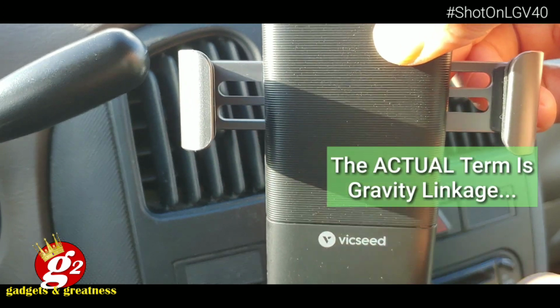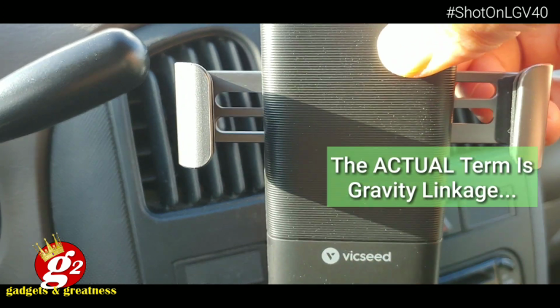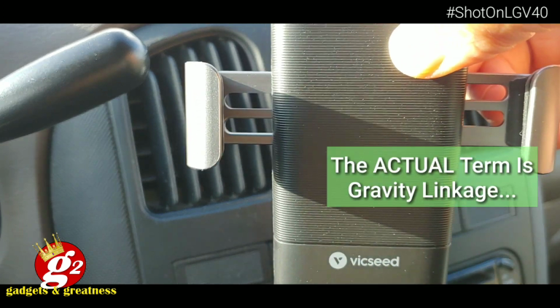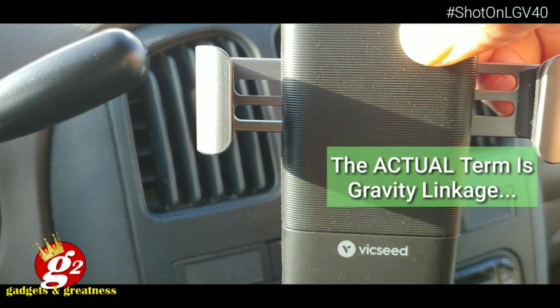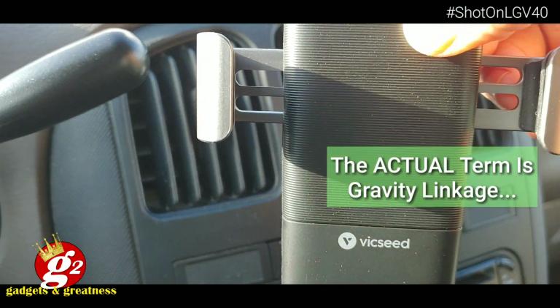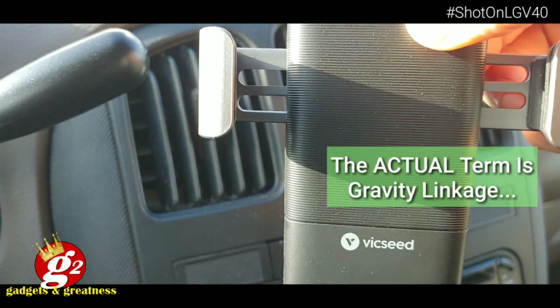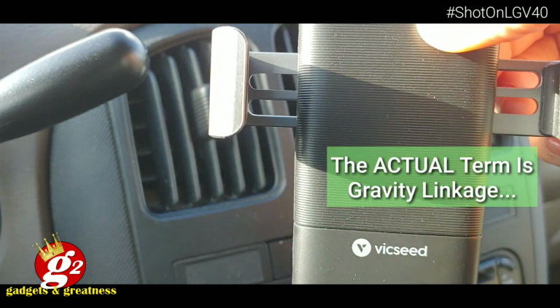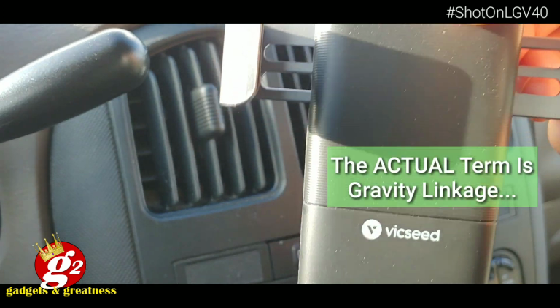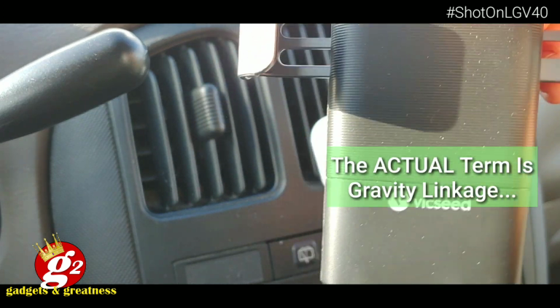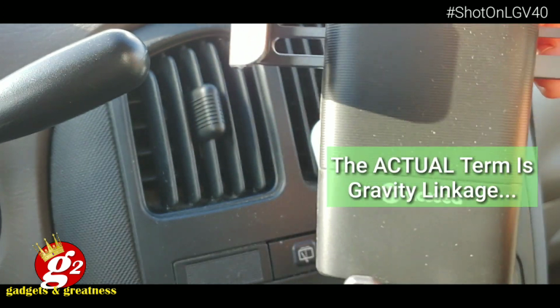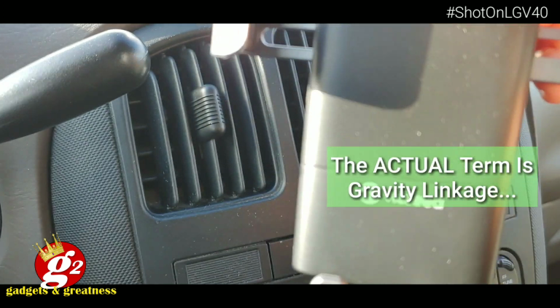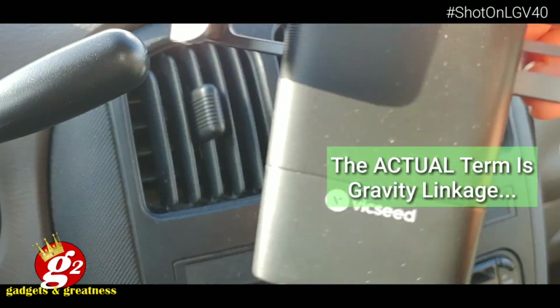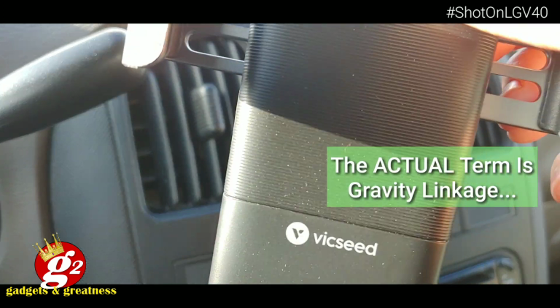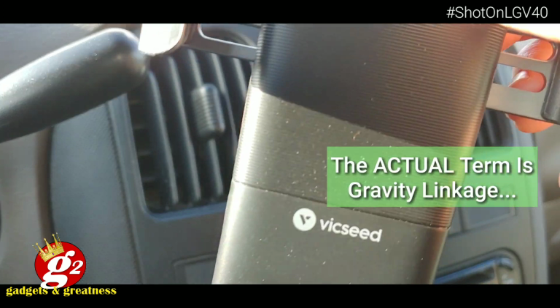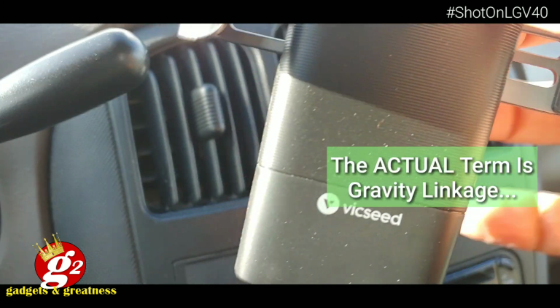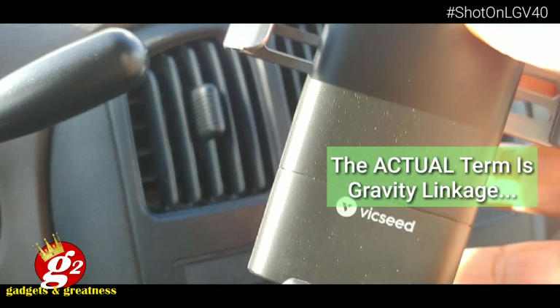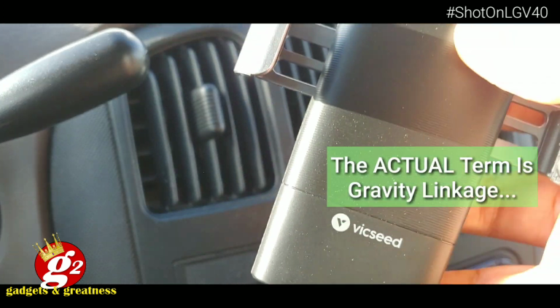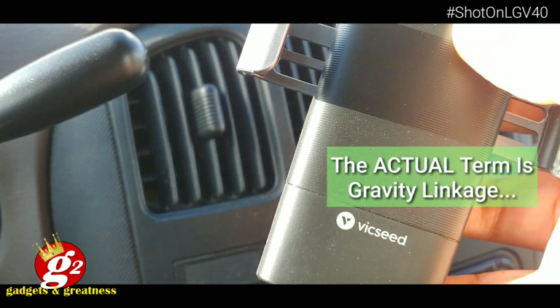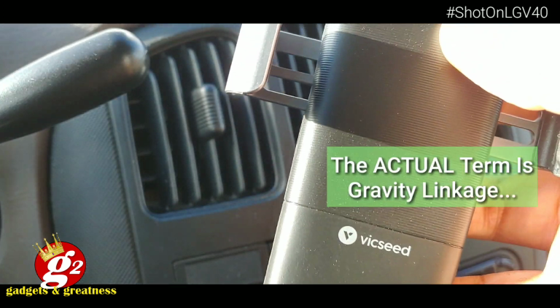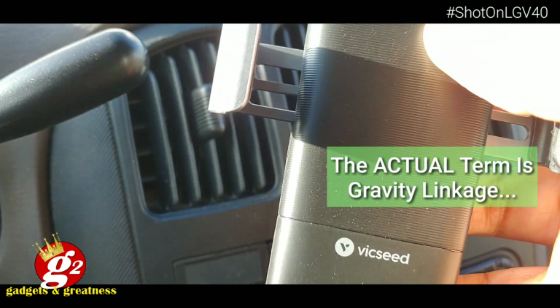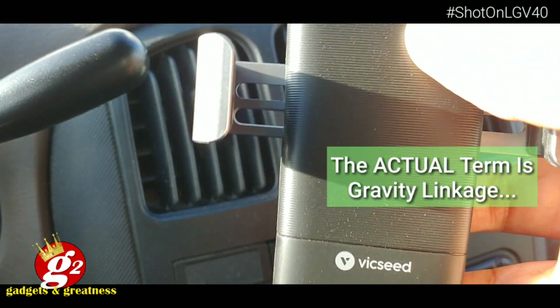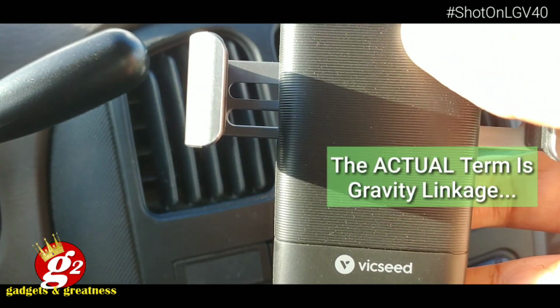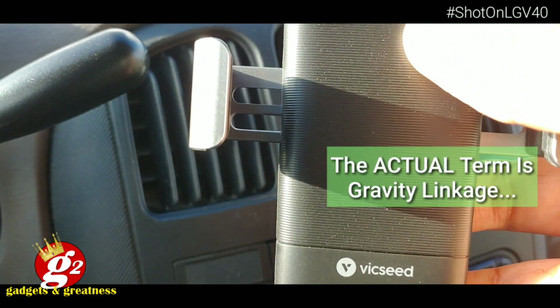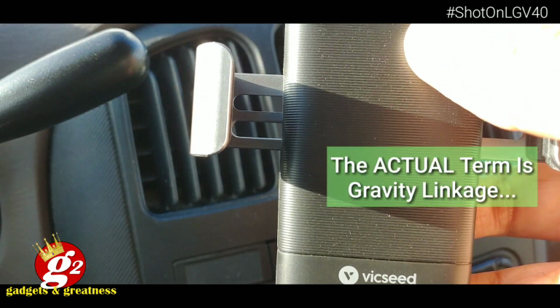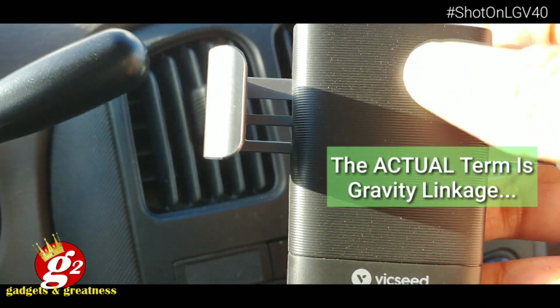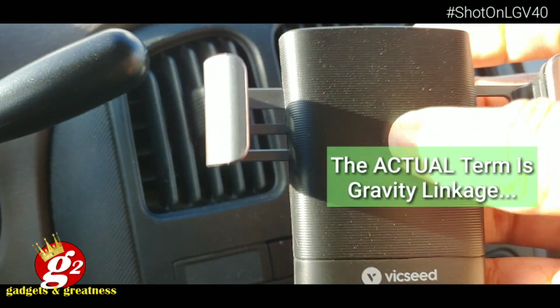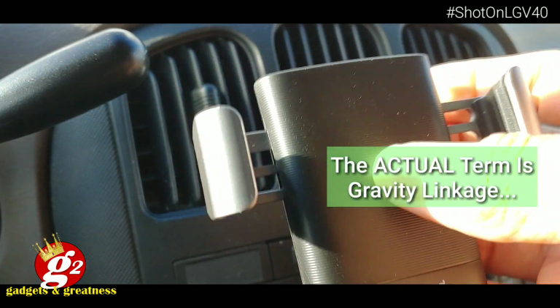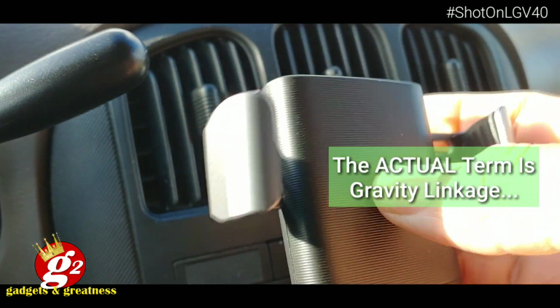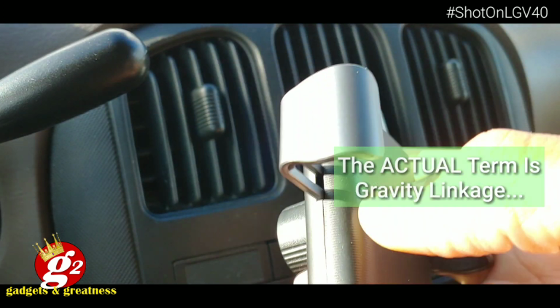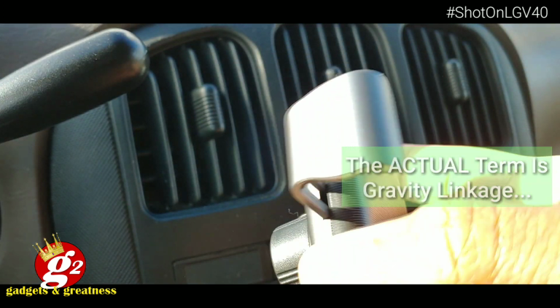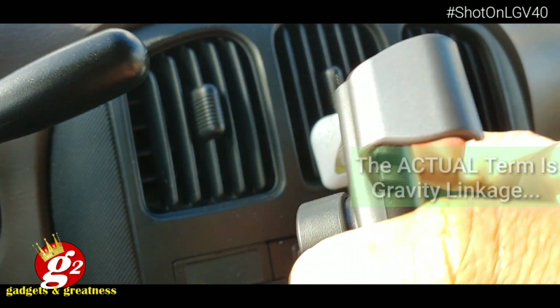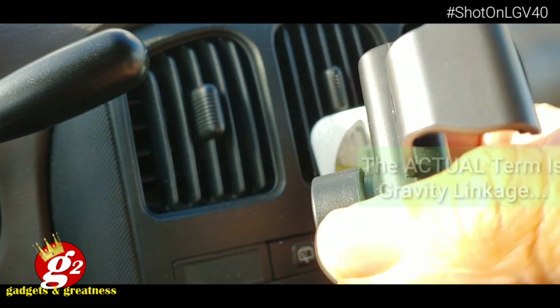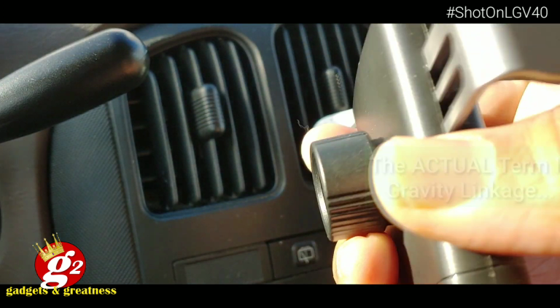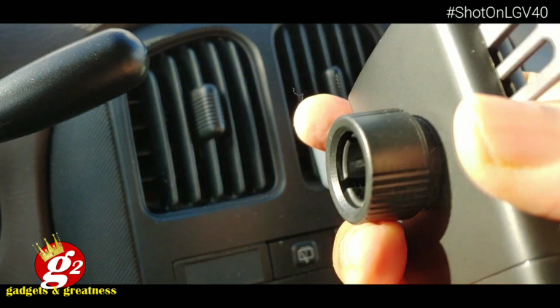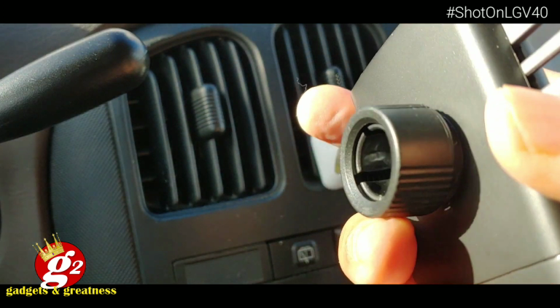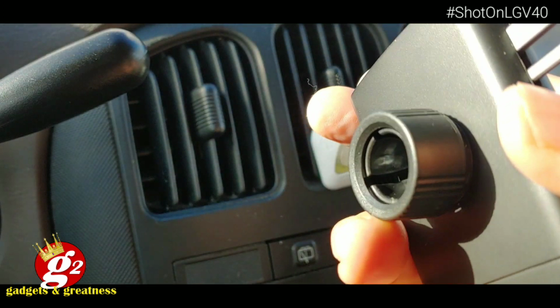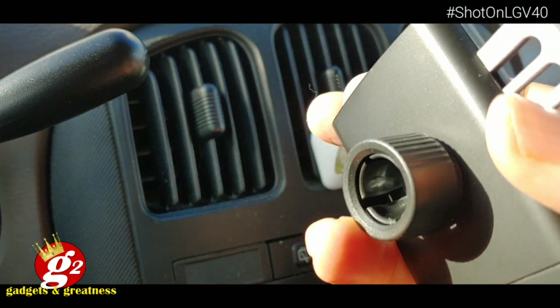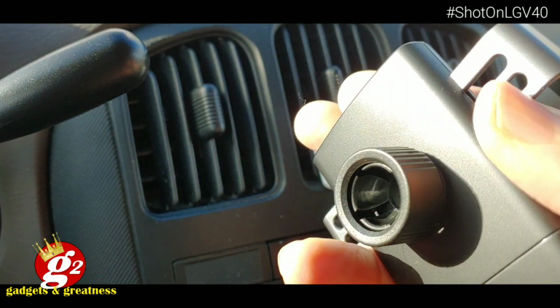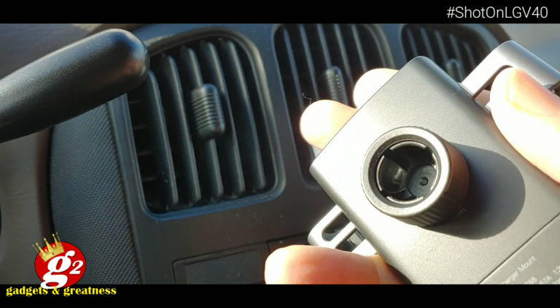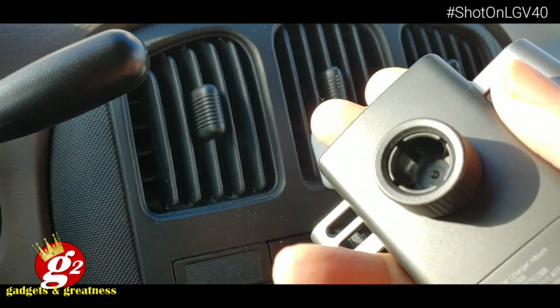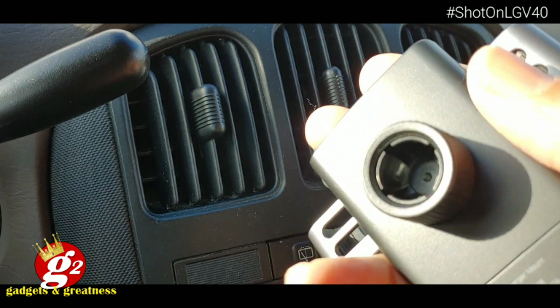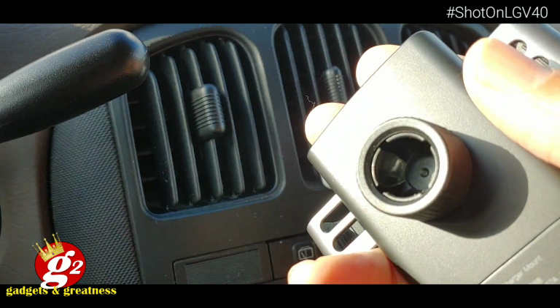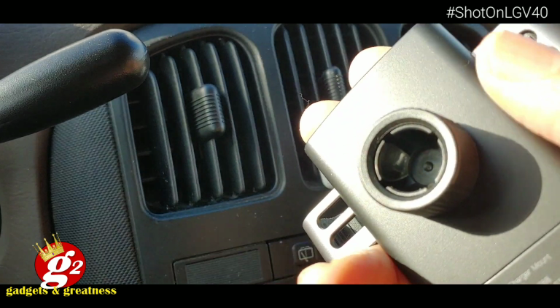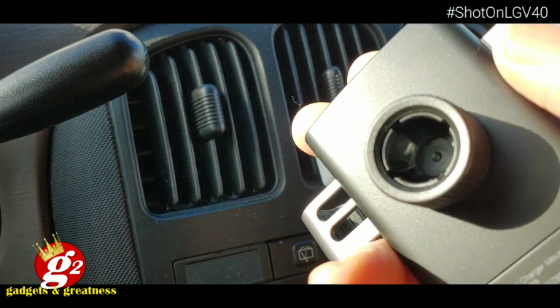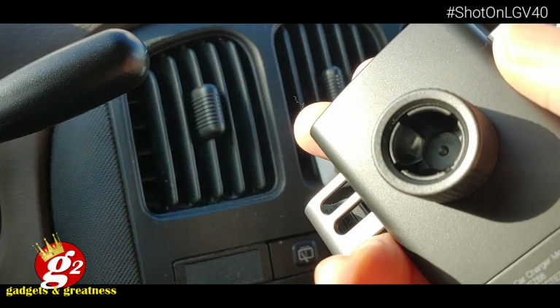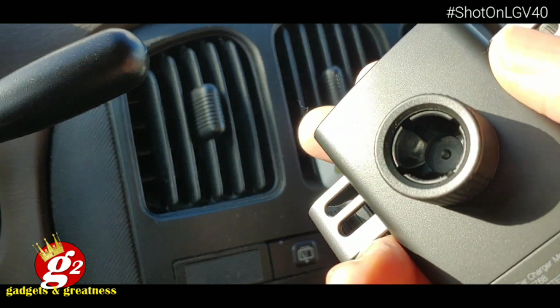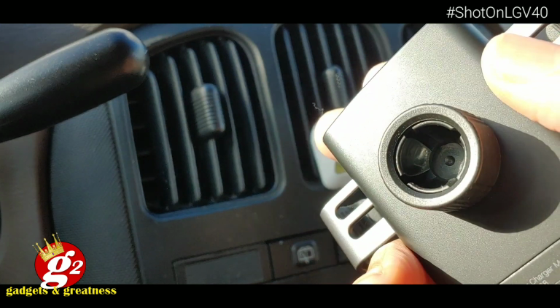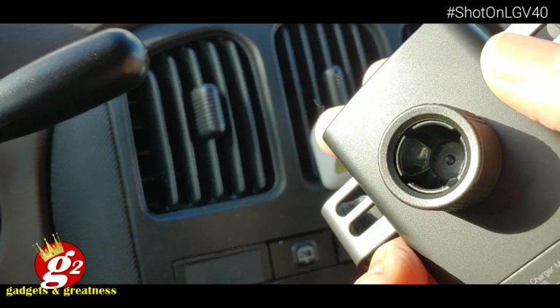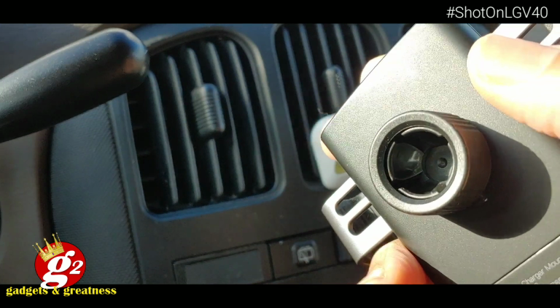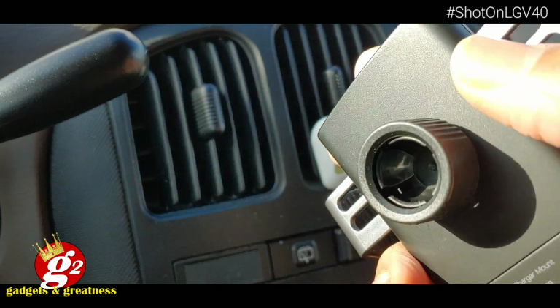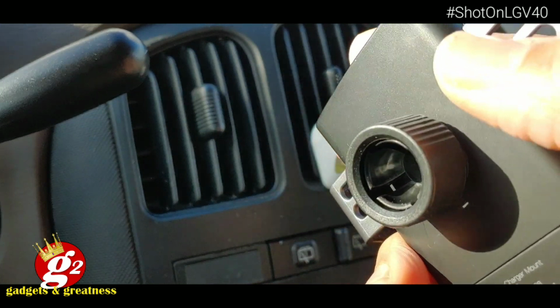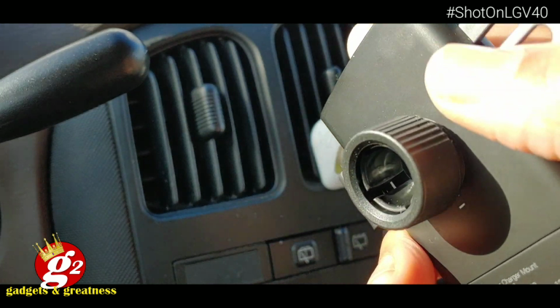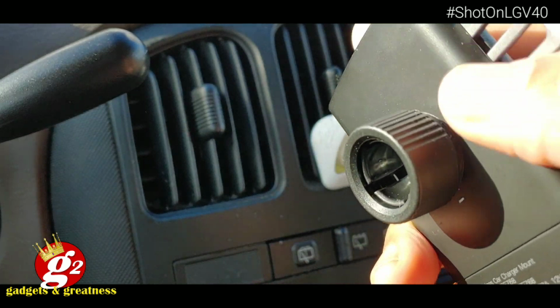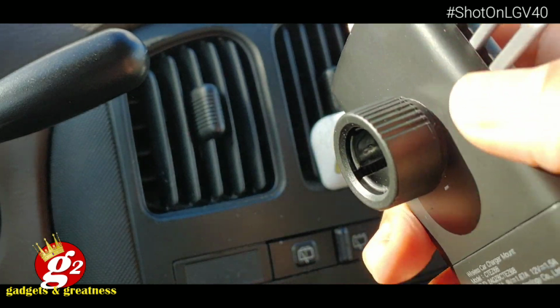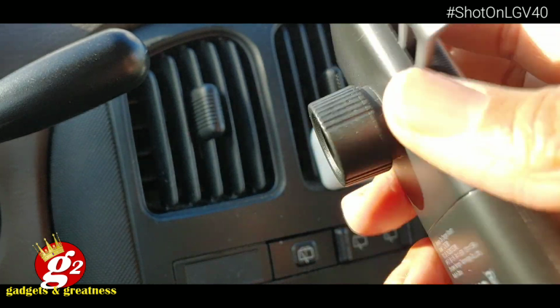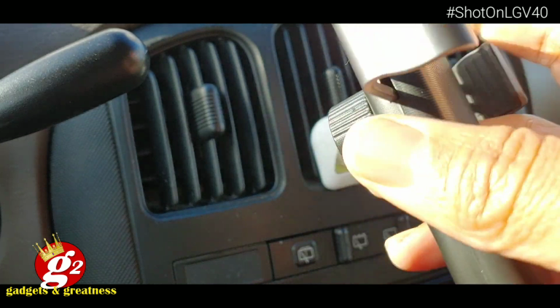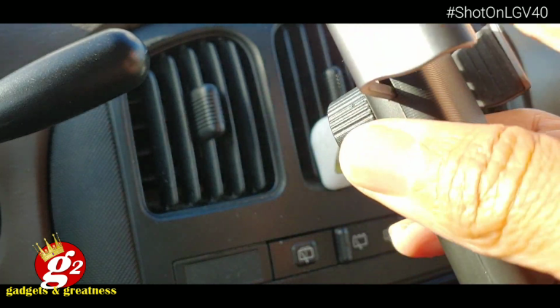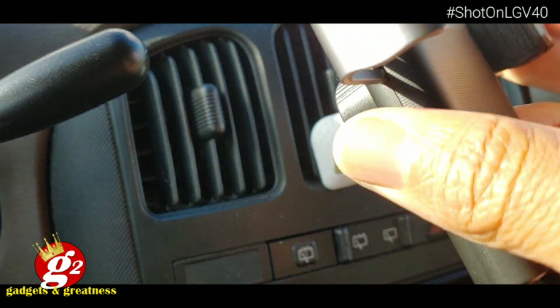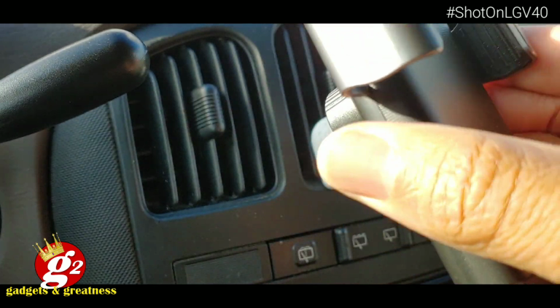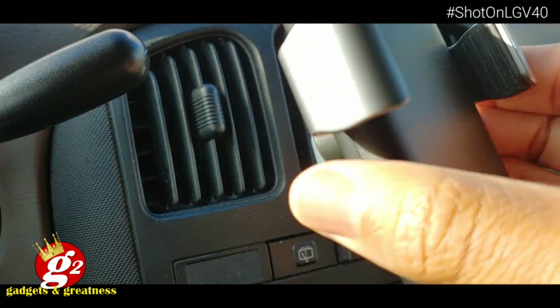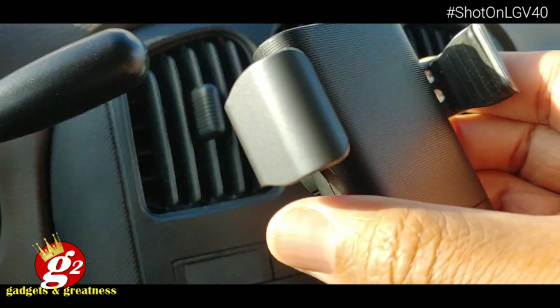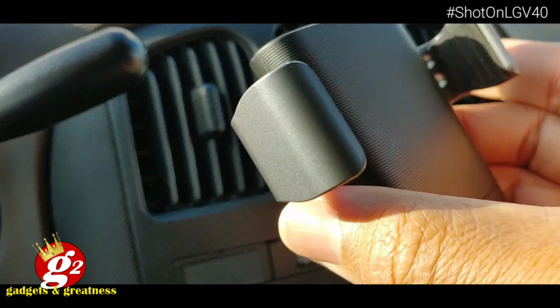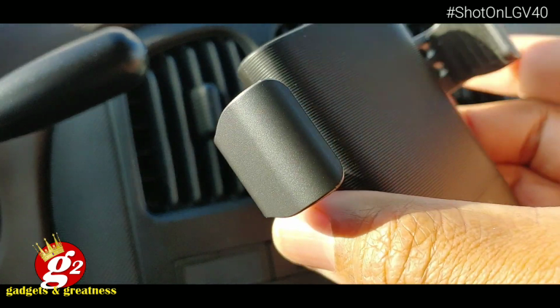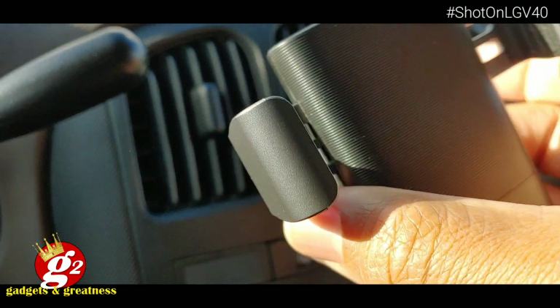Apparently this has a feature where you put the phone in here and it'll drop down and cause the arms to lock around your phone automatically. They call that the gravity lock. We'll see. All right, we're going to get this thing set up, installed, and see if it works. I'll be right back.